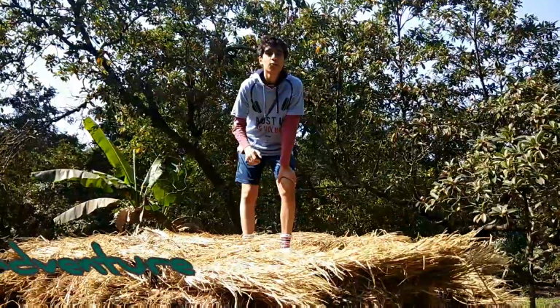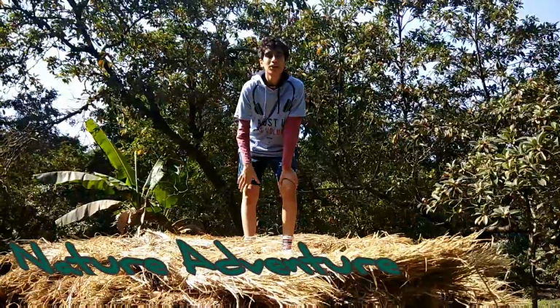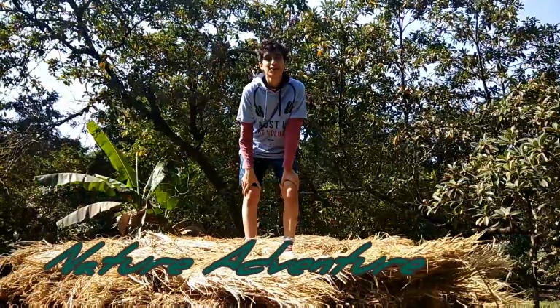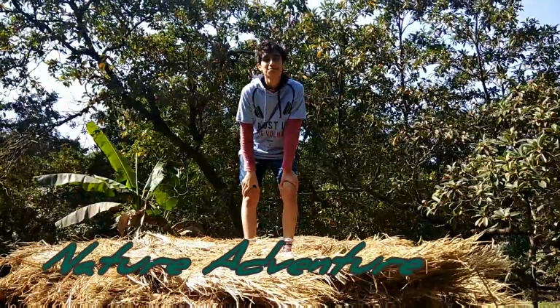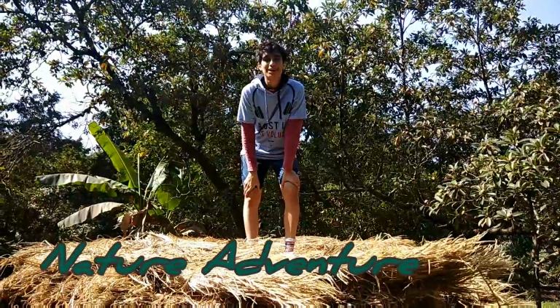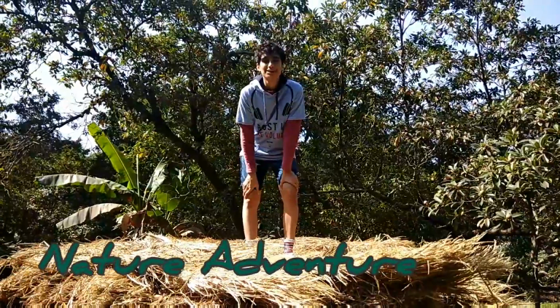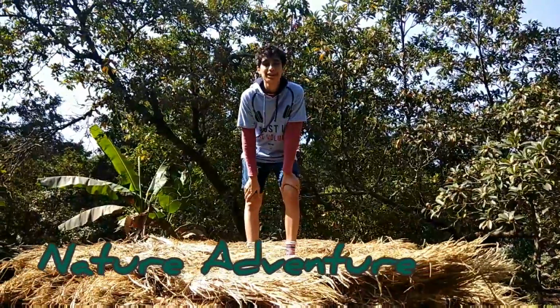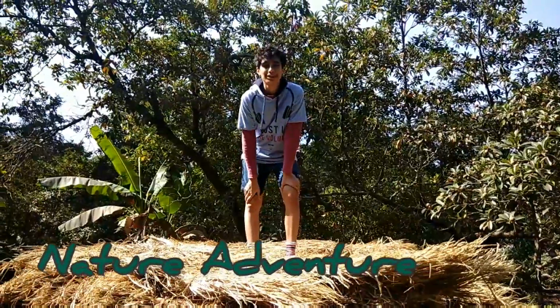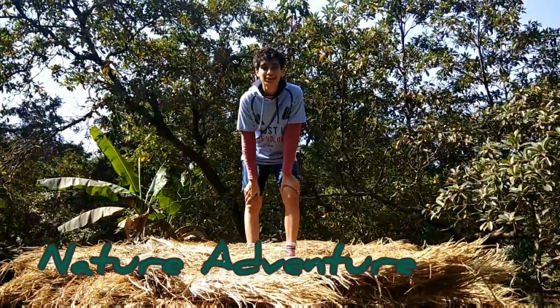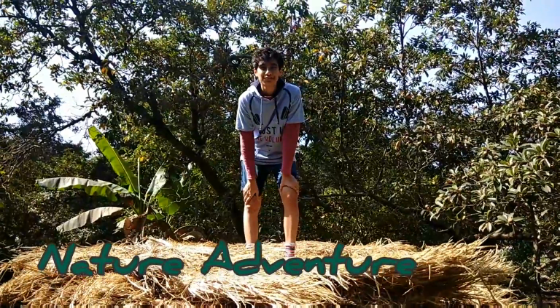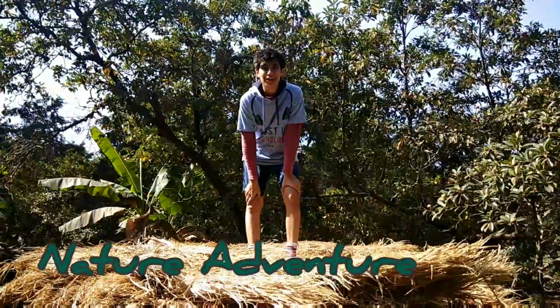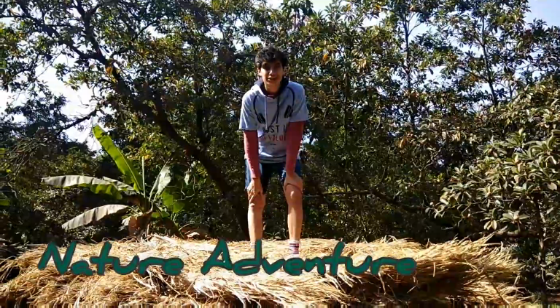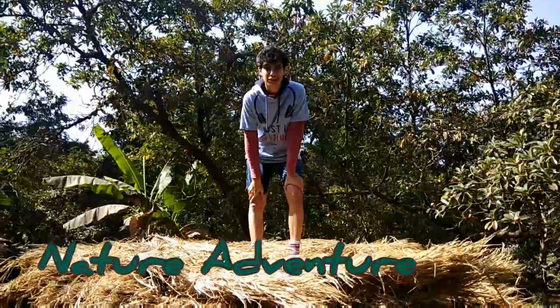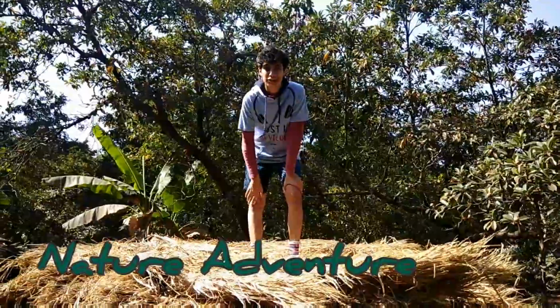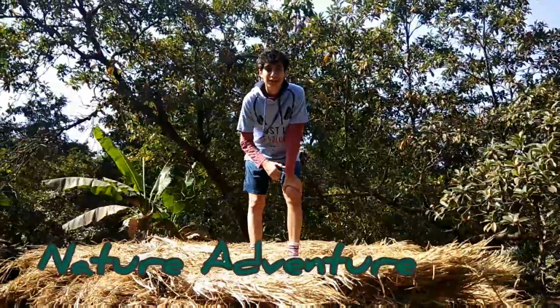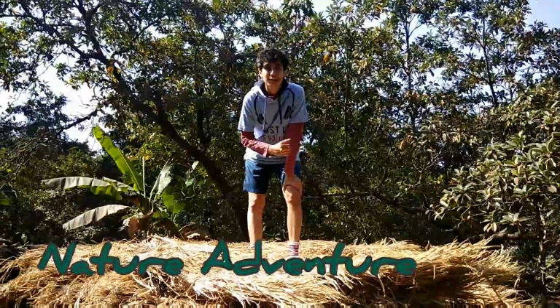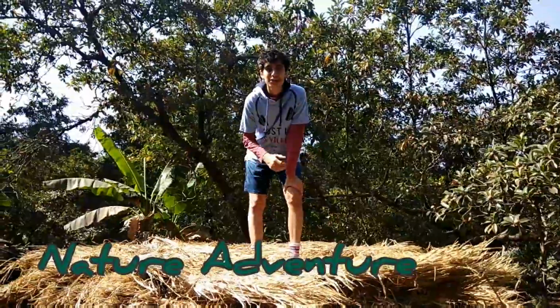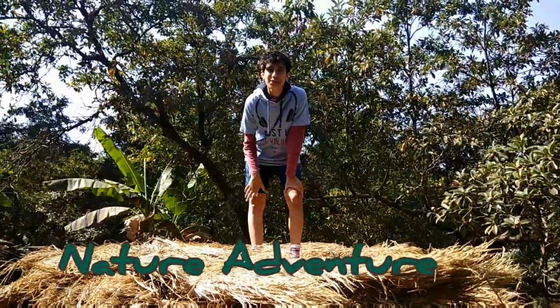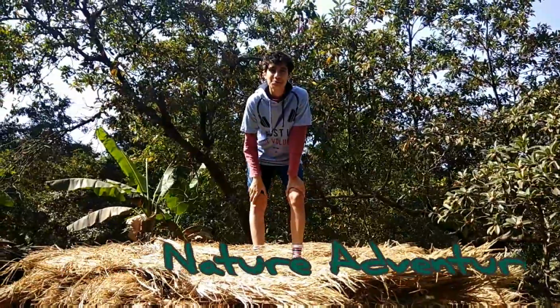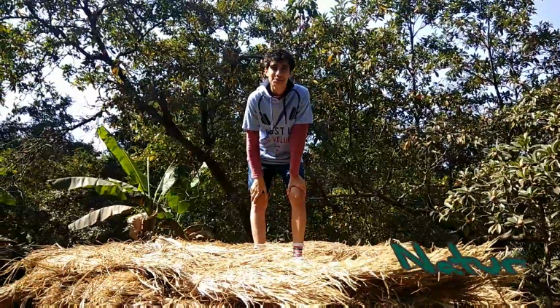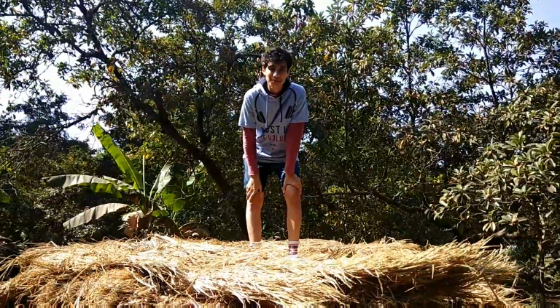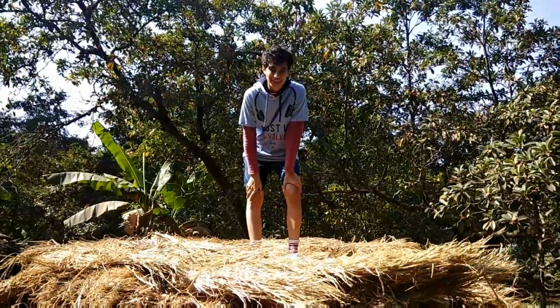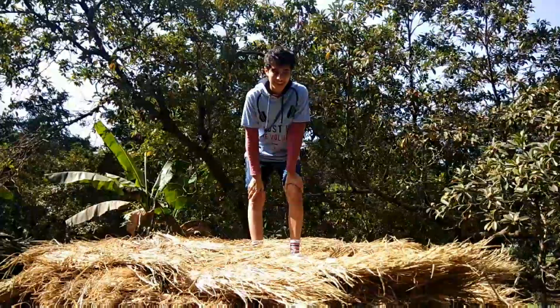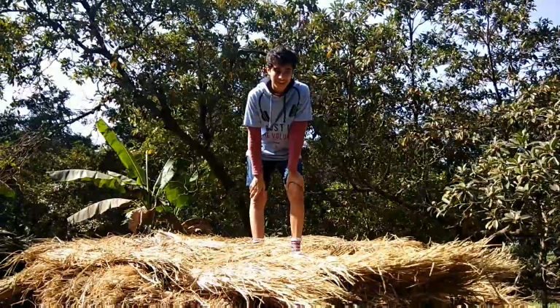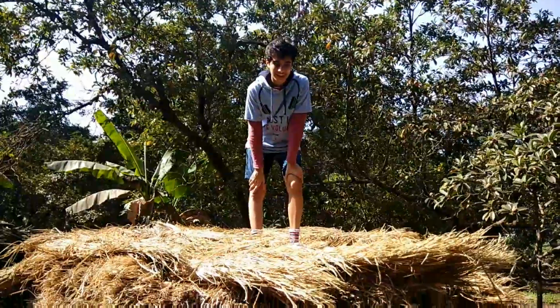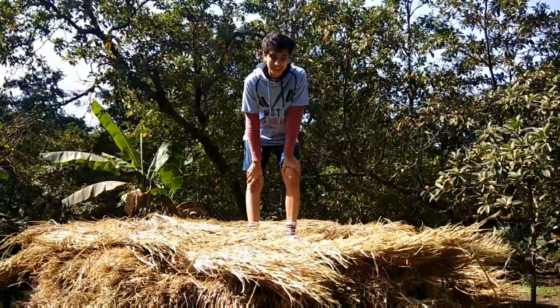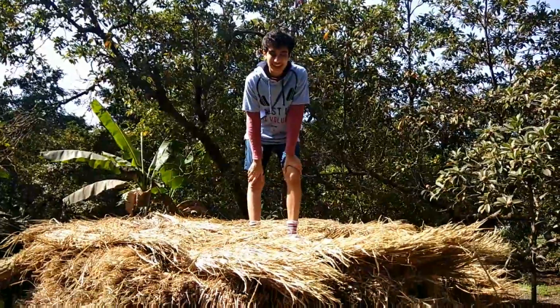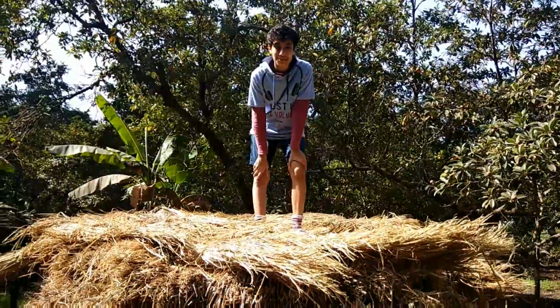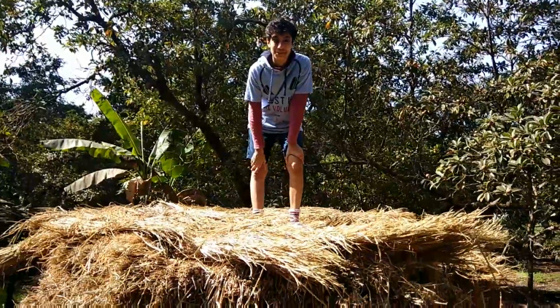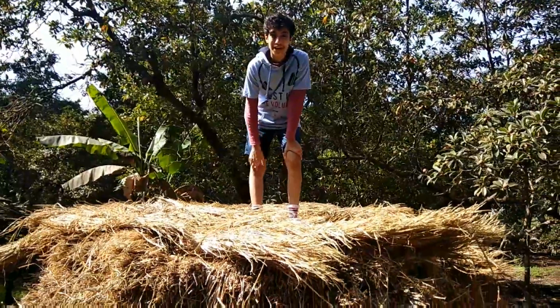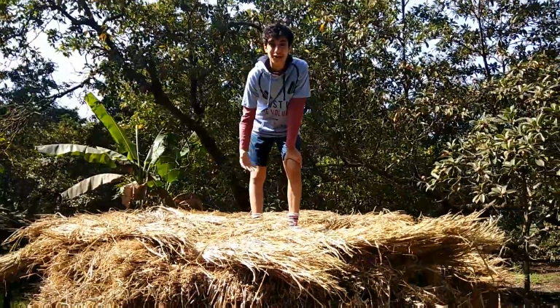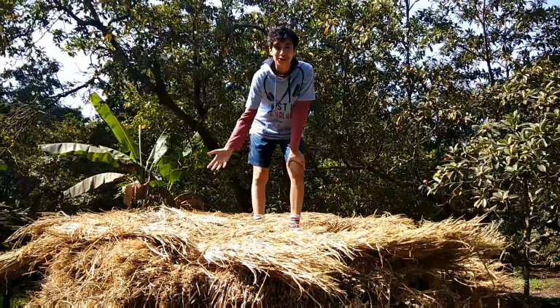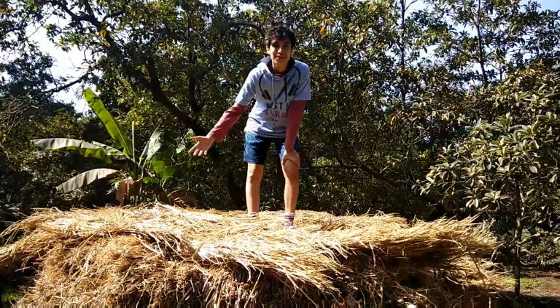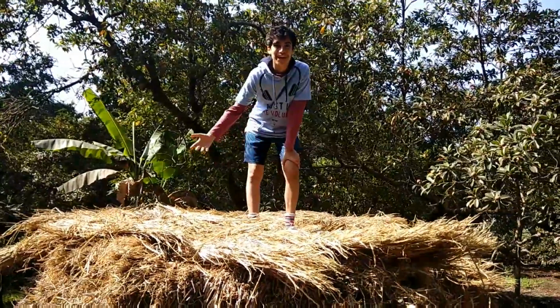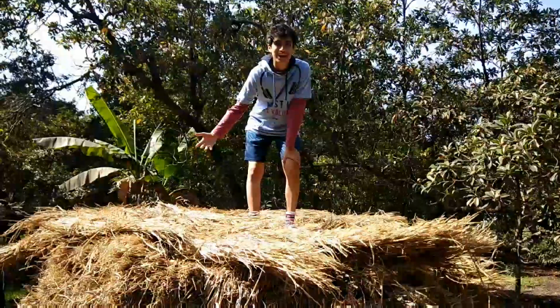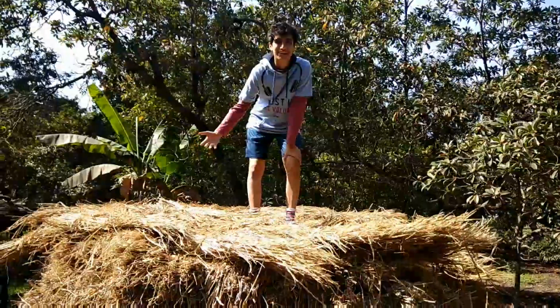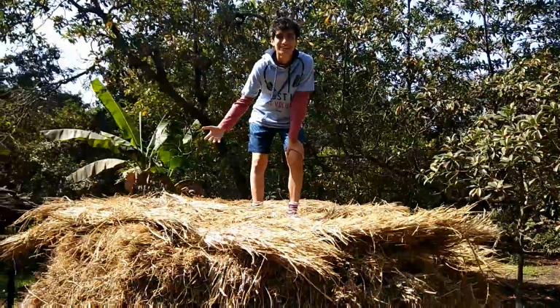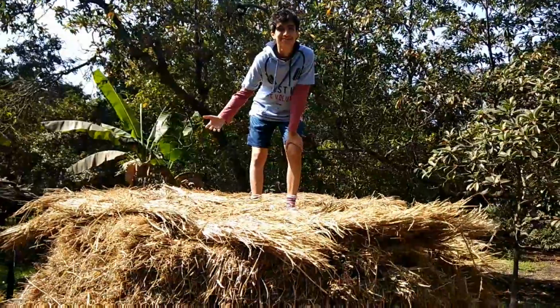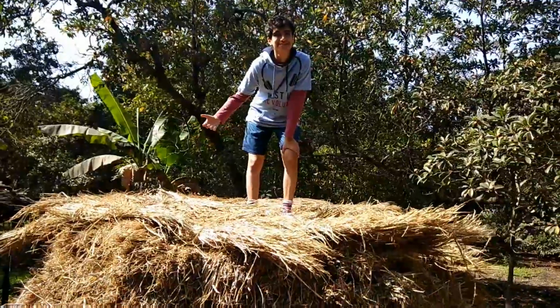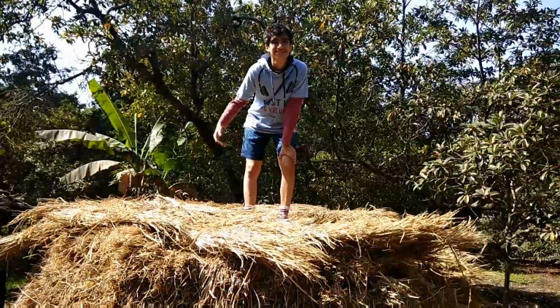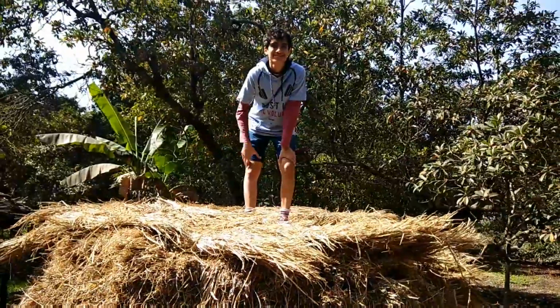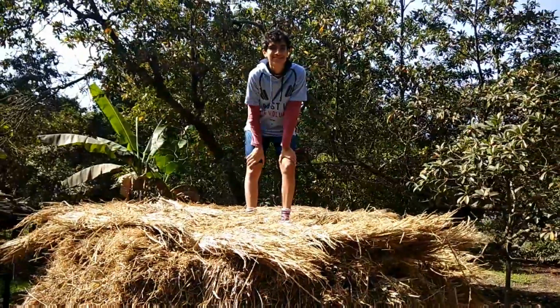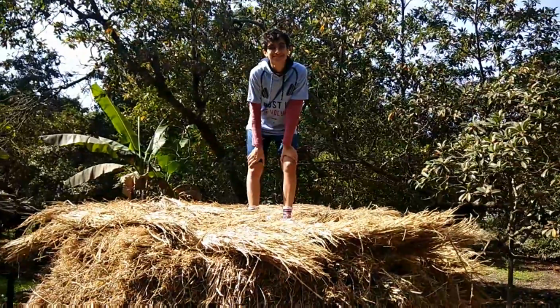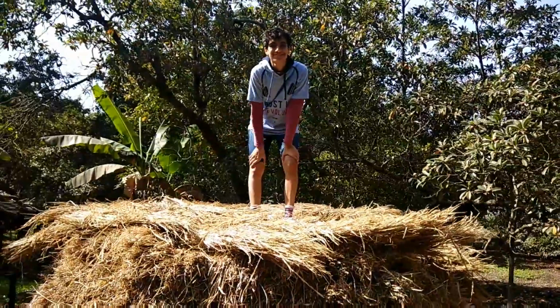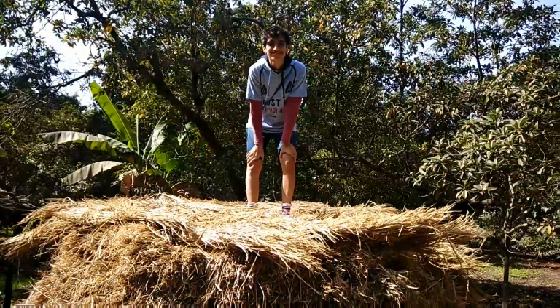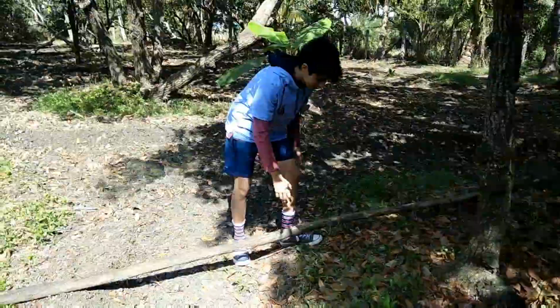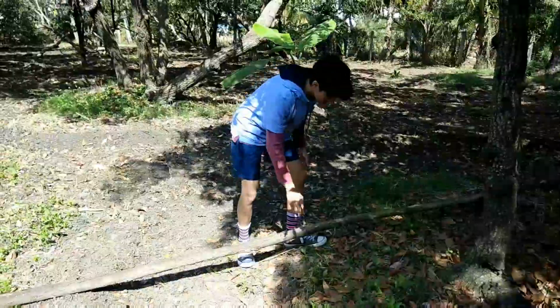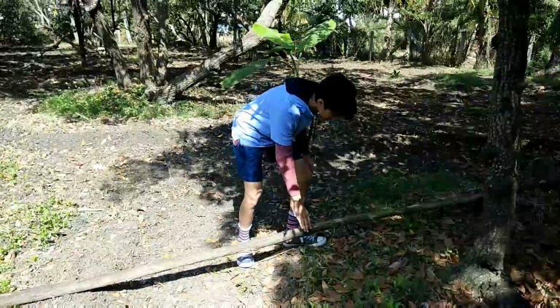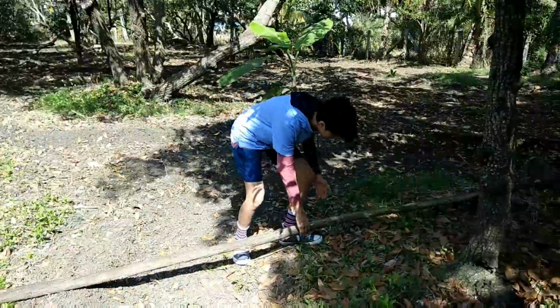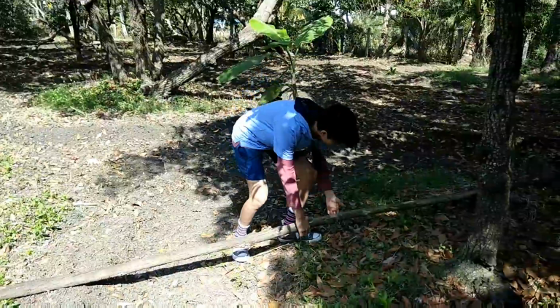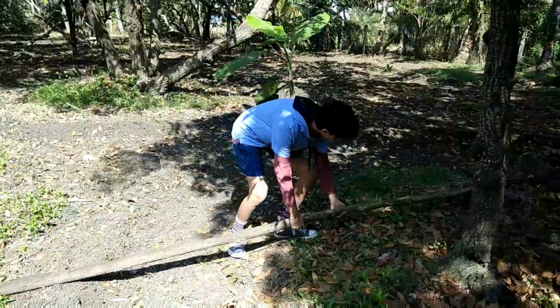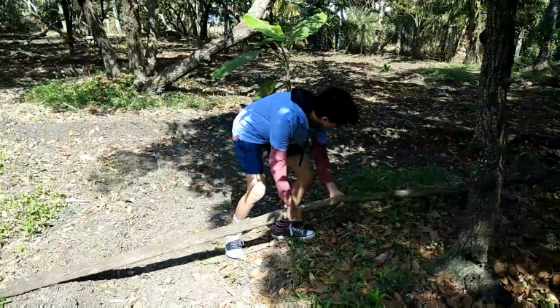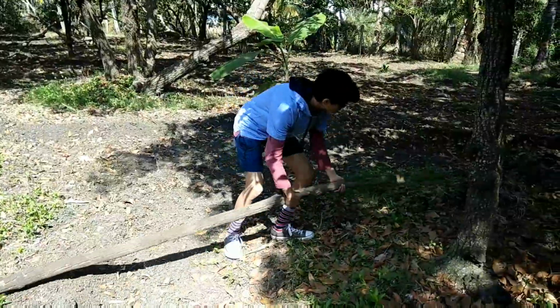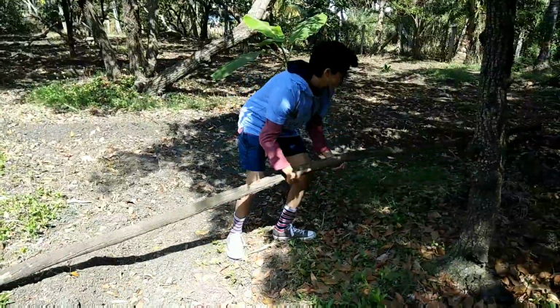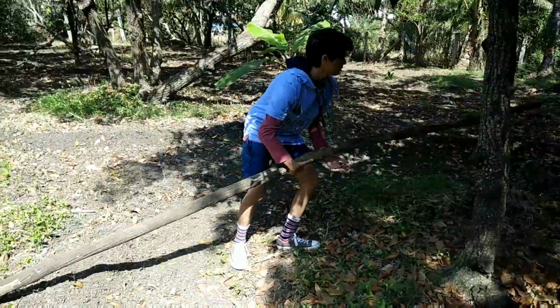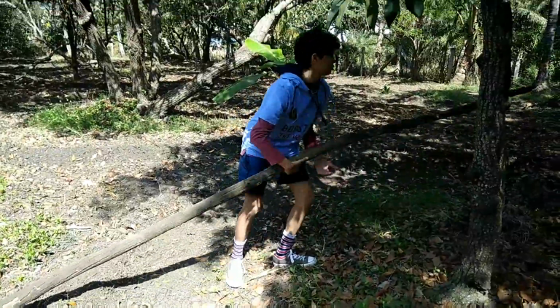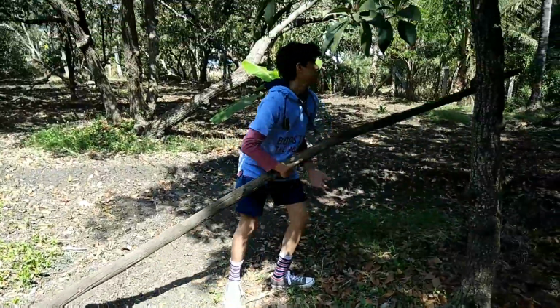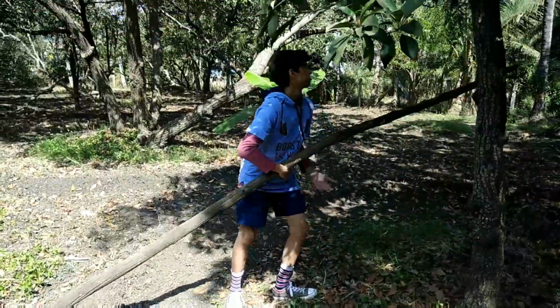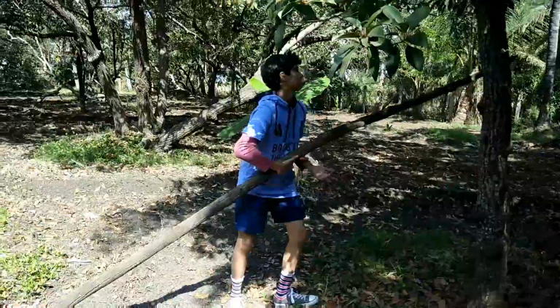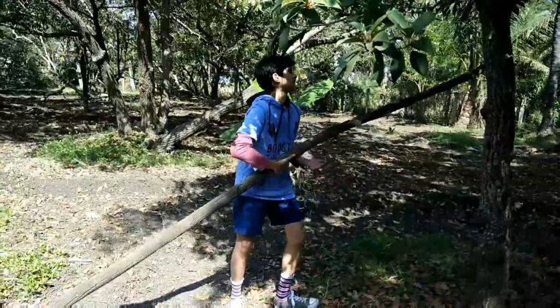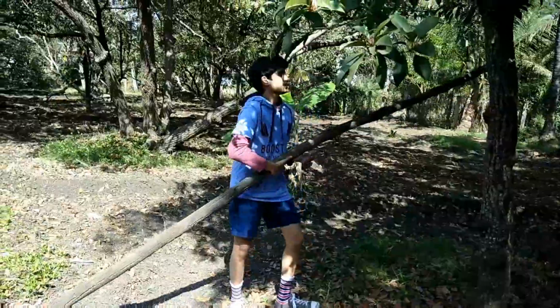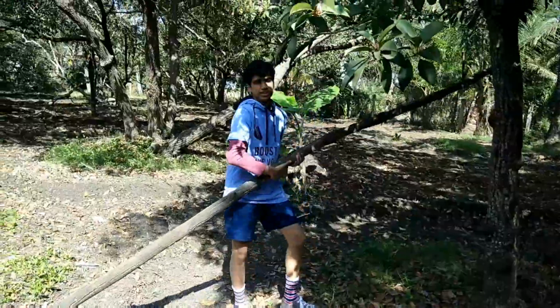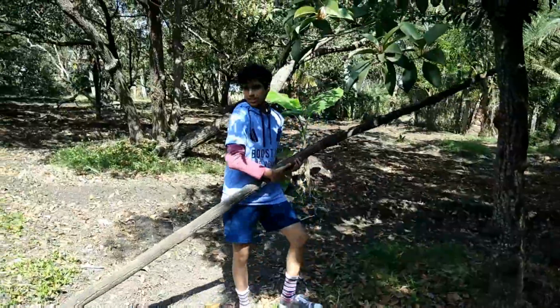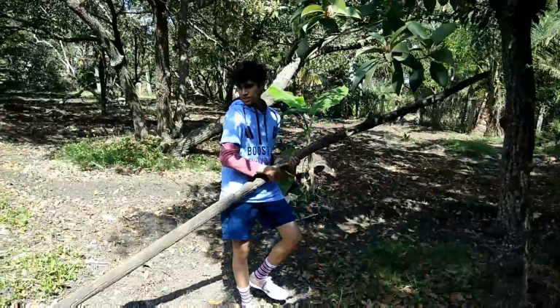Welcome back to Nature Adventure. Today we're going to be building a tipi out of hay. This should be perfect, I think.